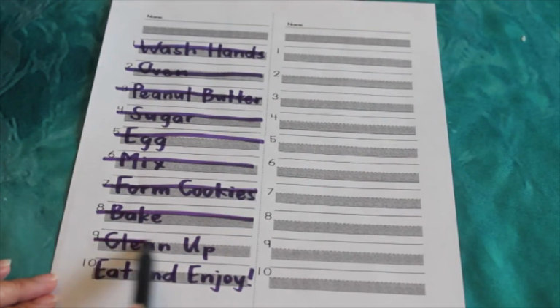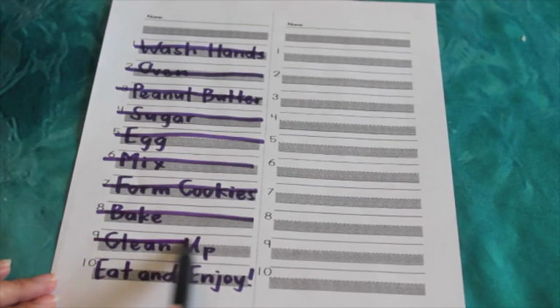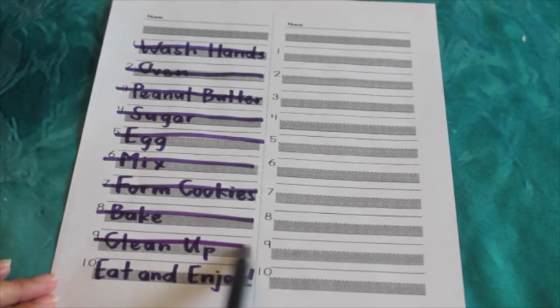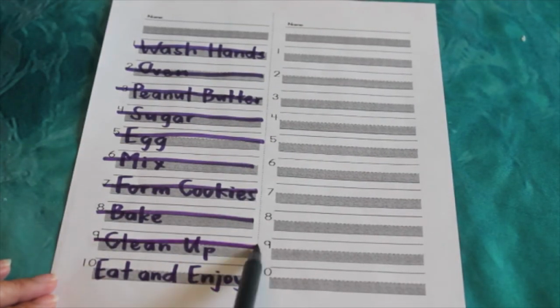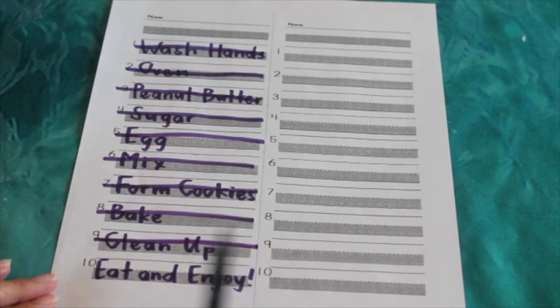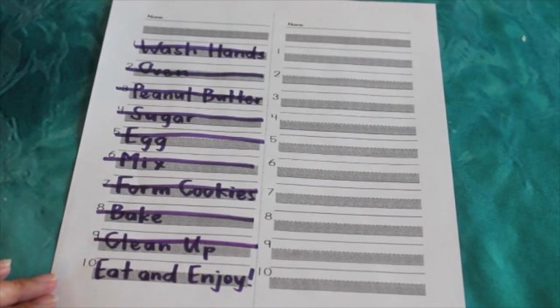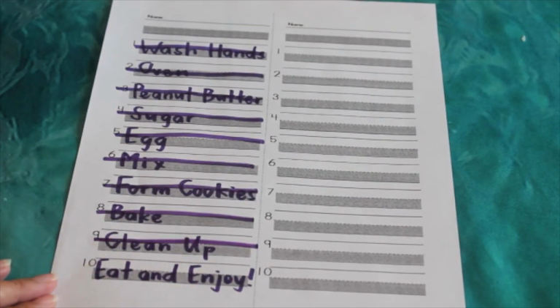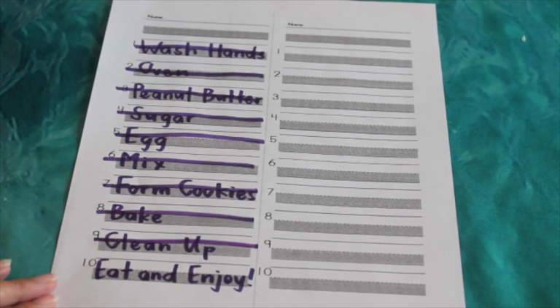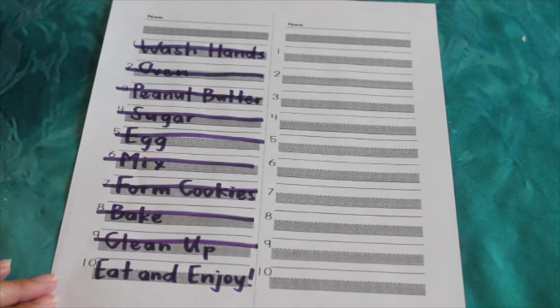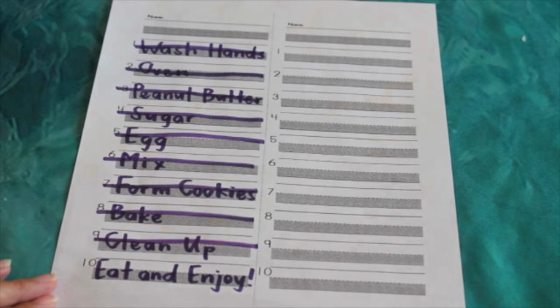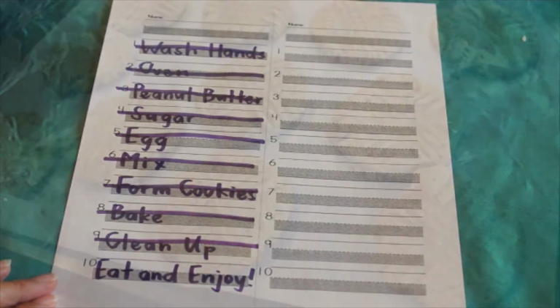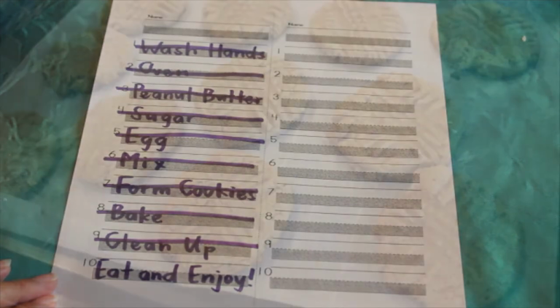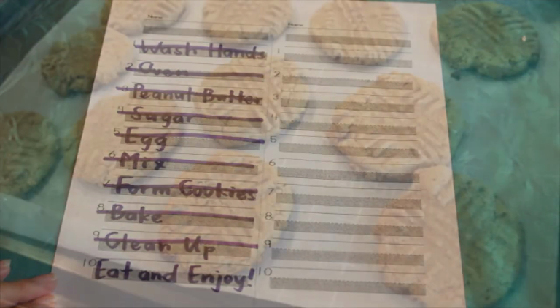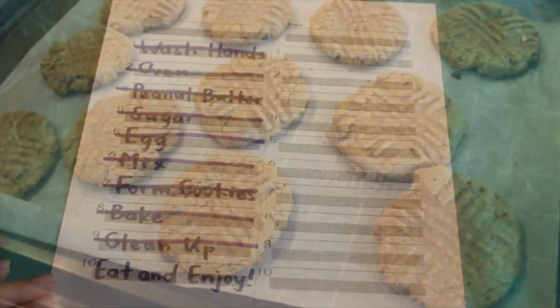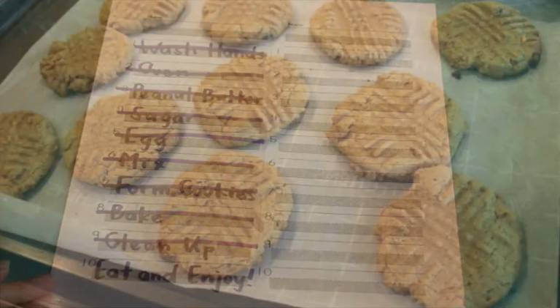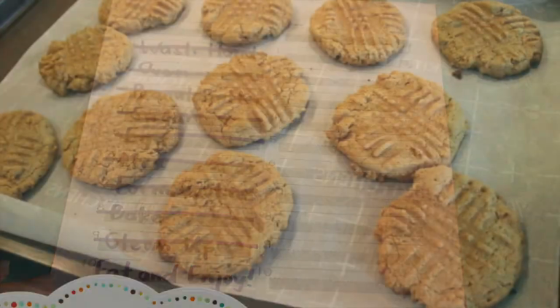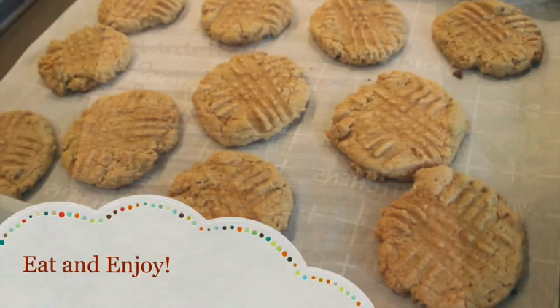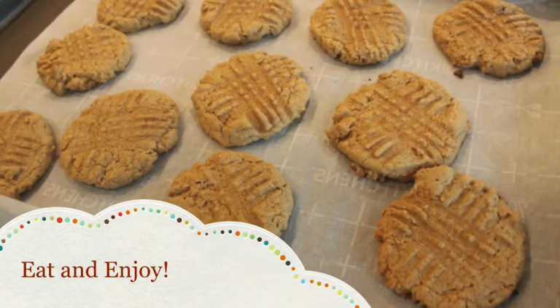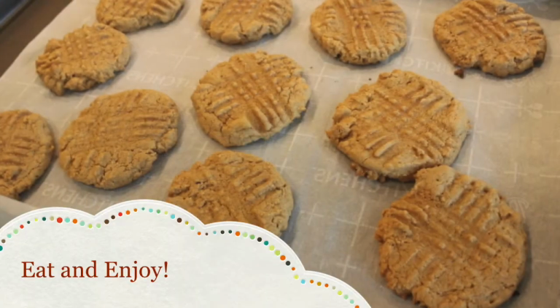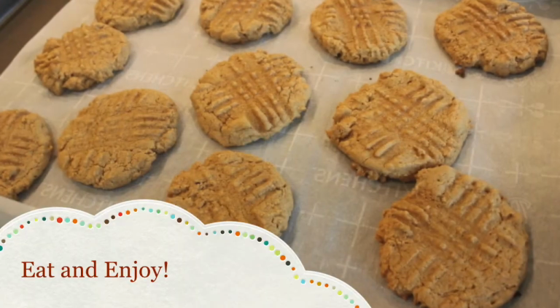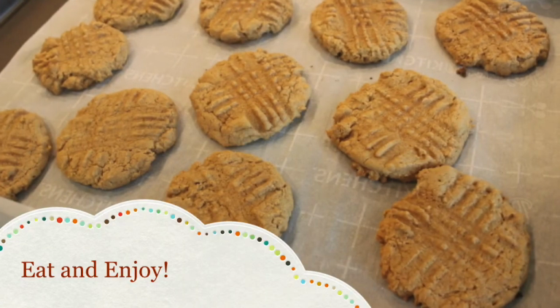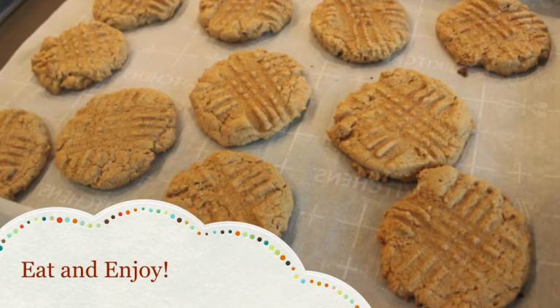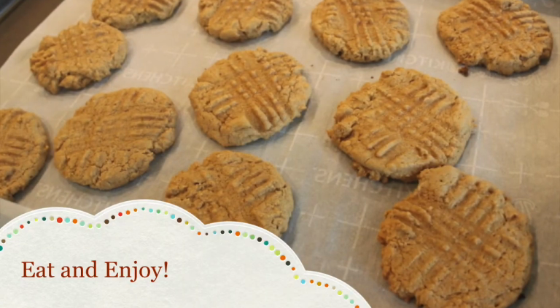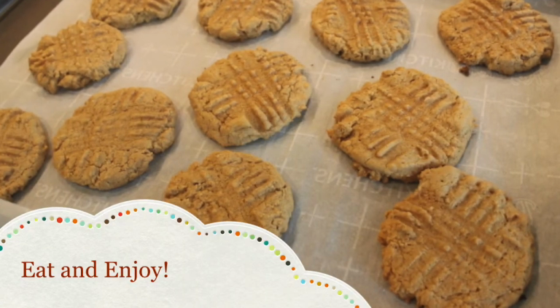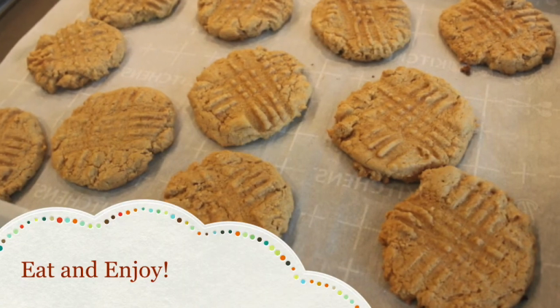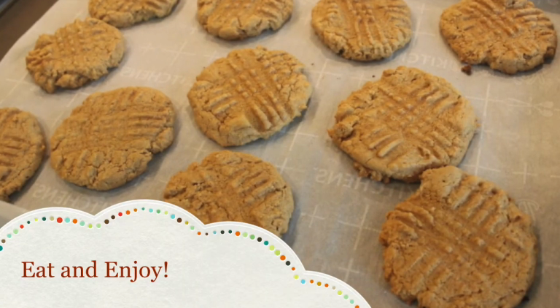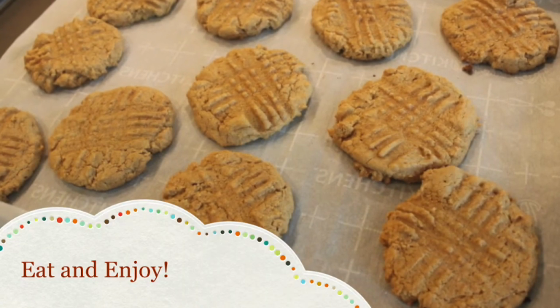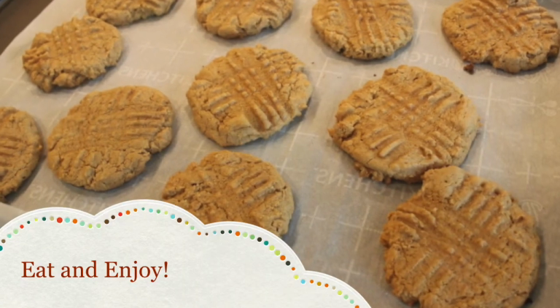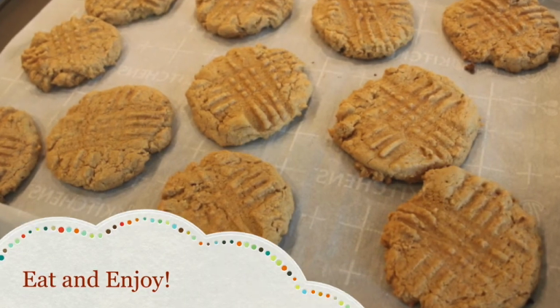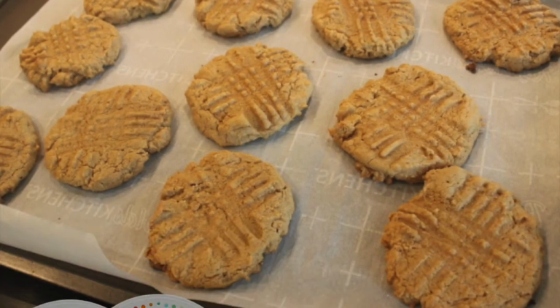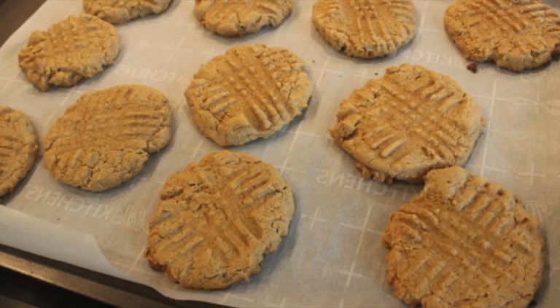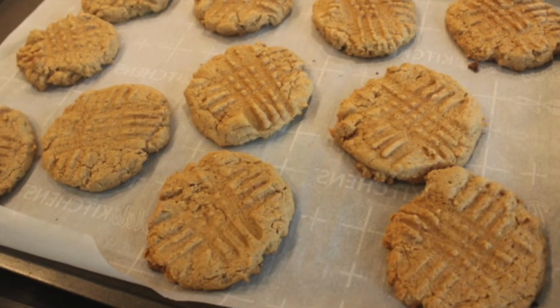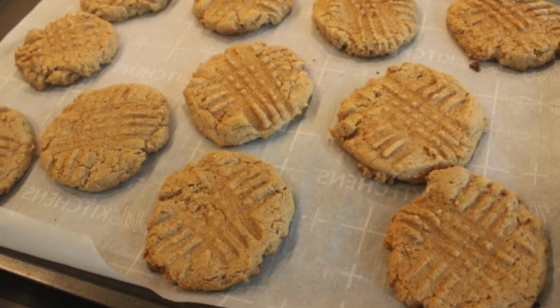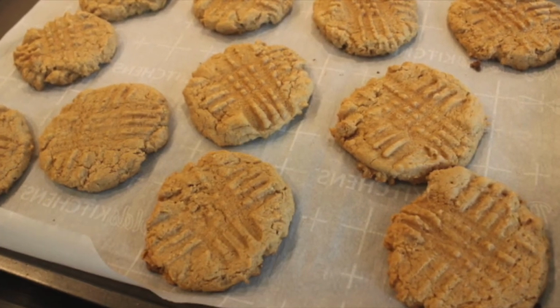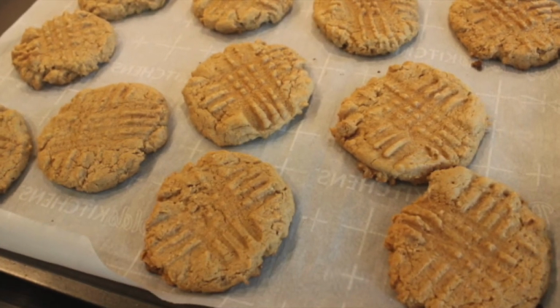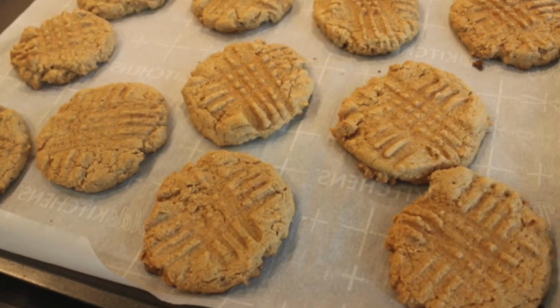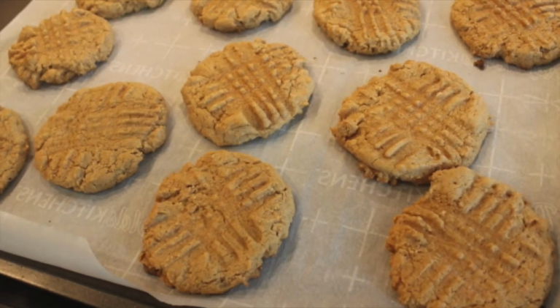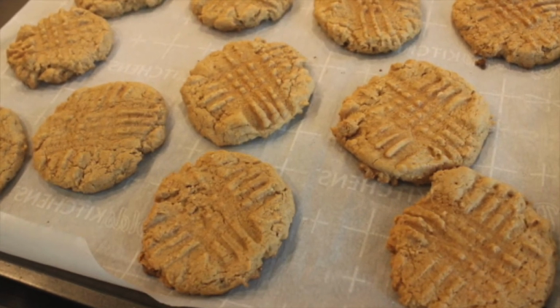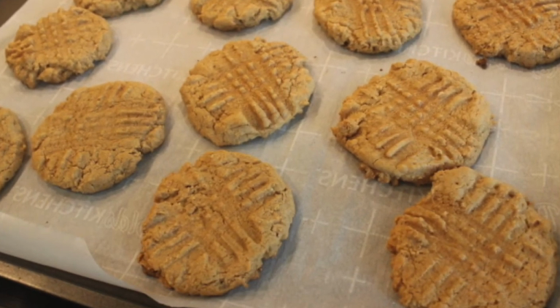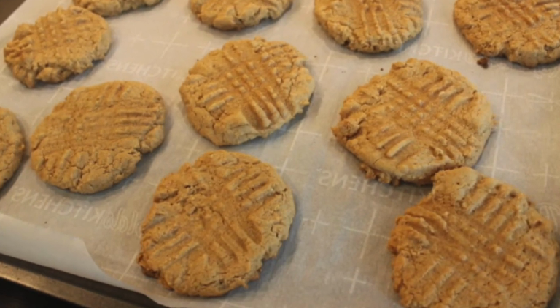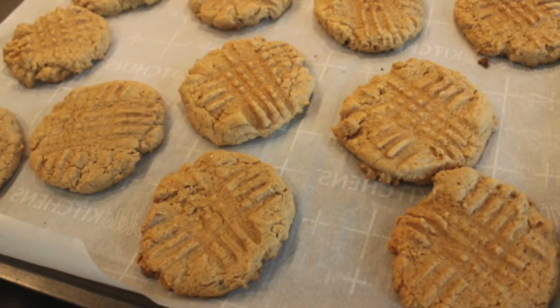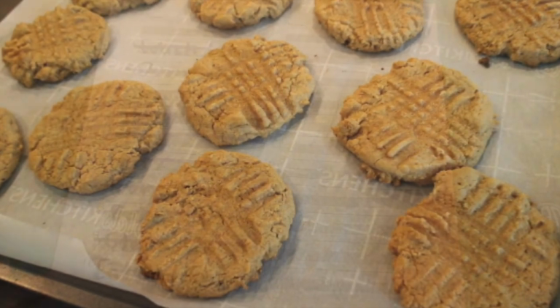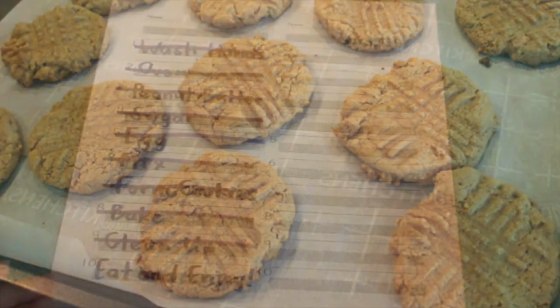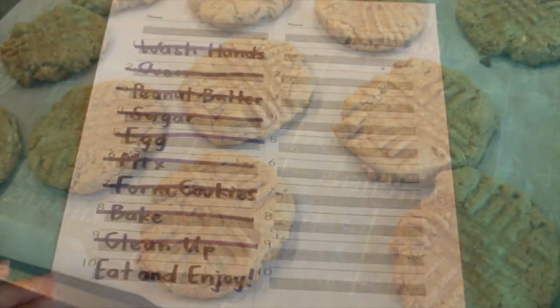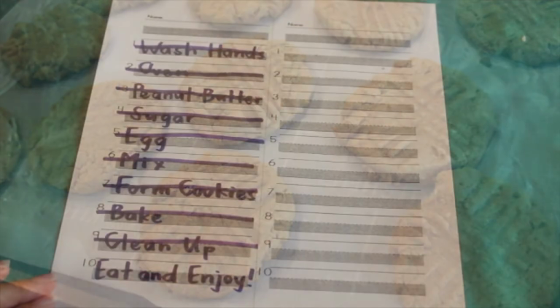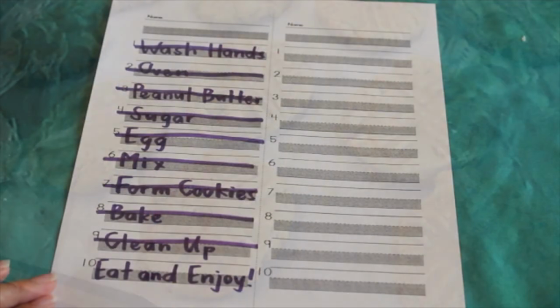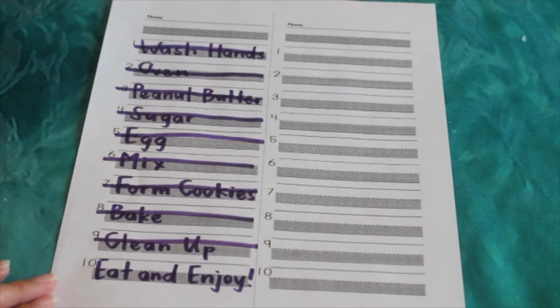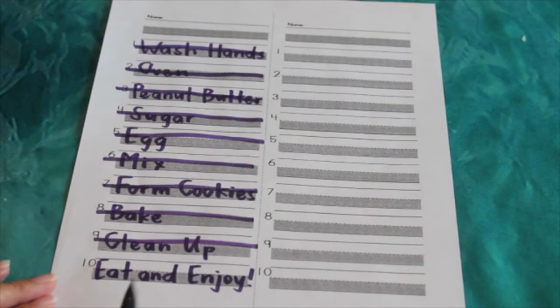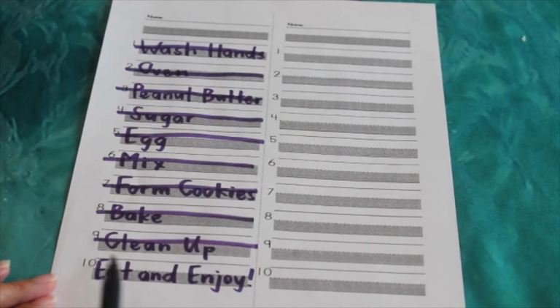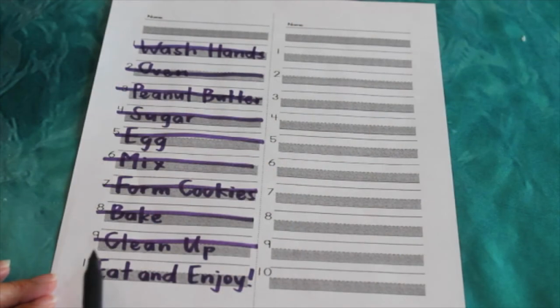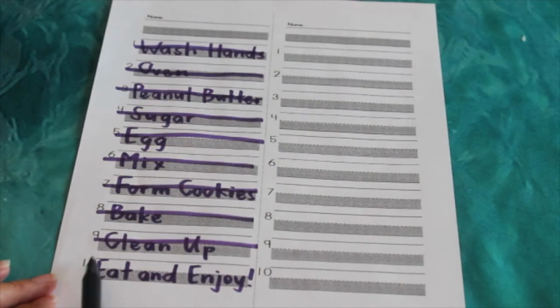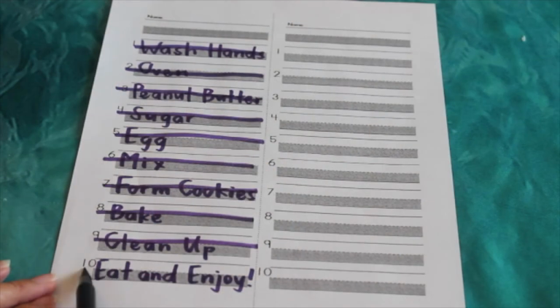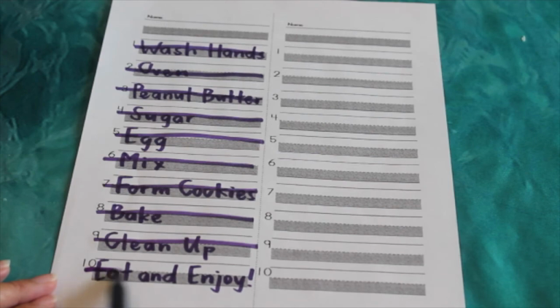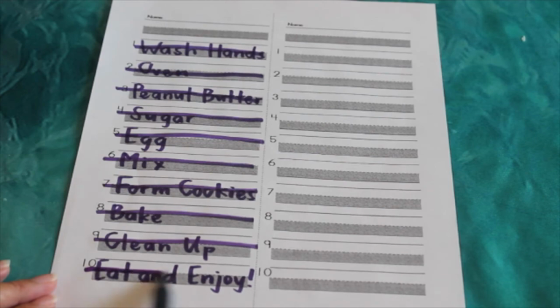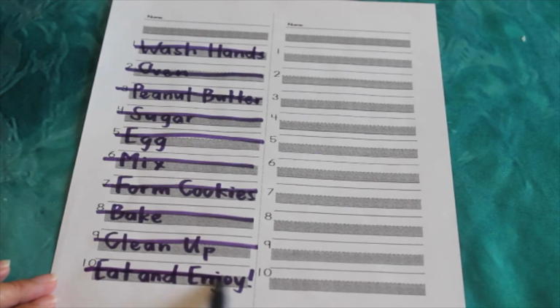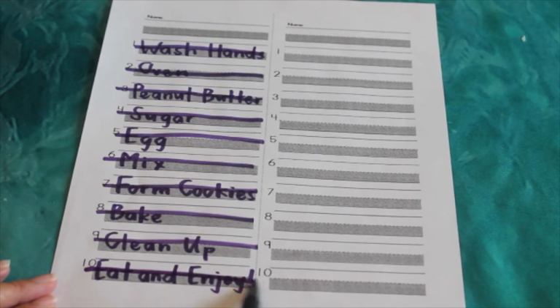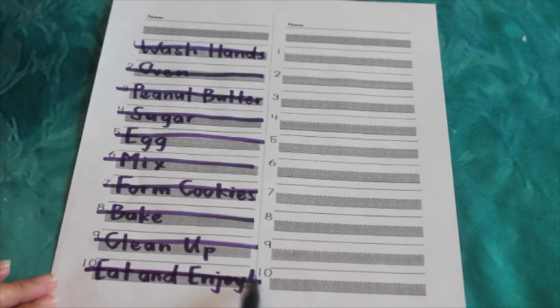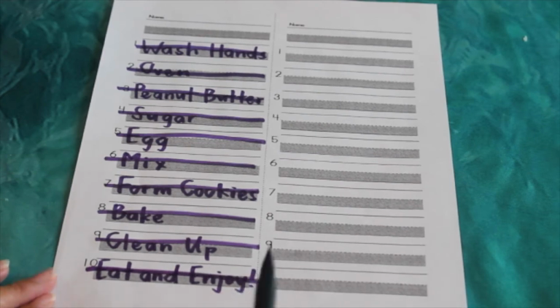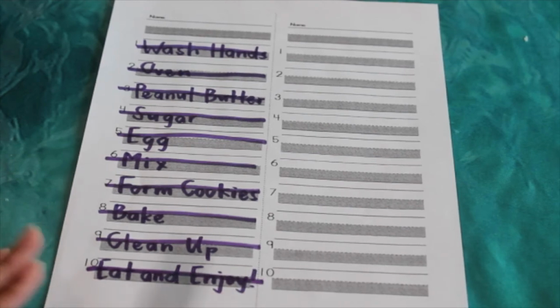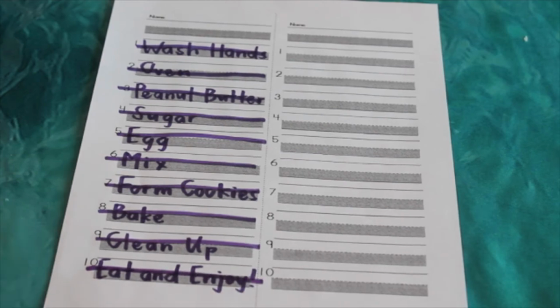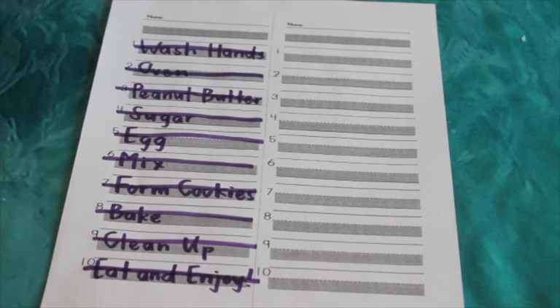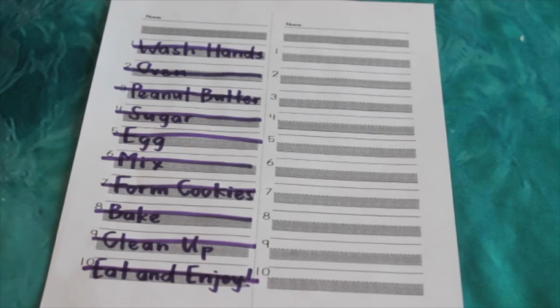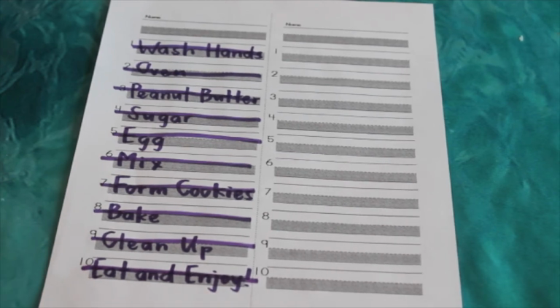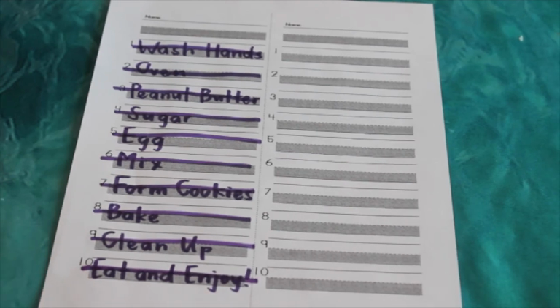Go ahead and clean up. And then finally, go ahead and enjoy your peanut butter cookies. See you next time.